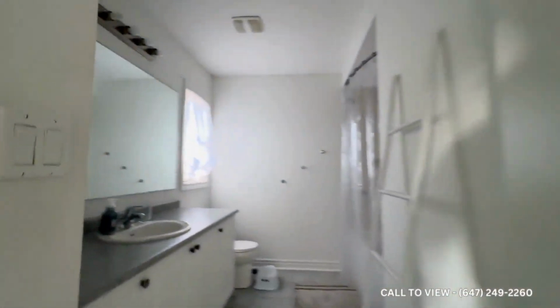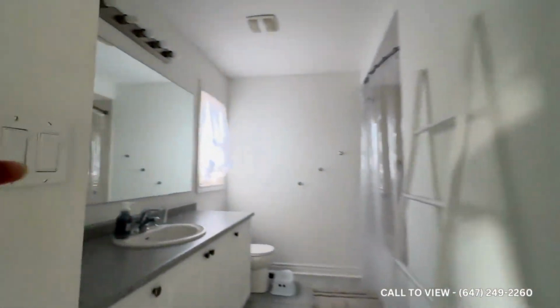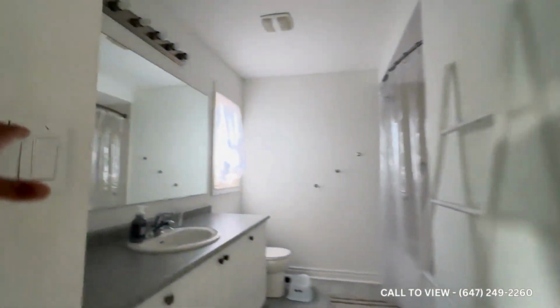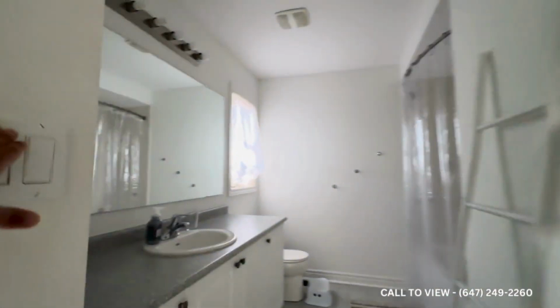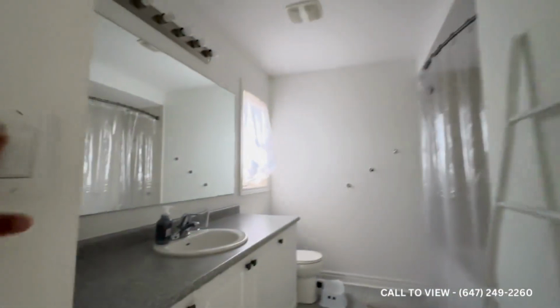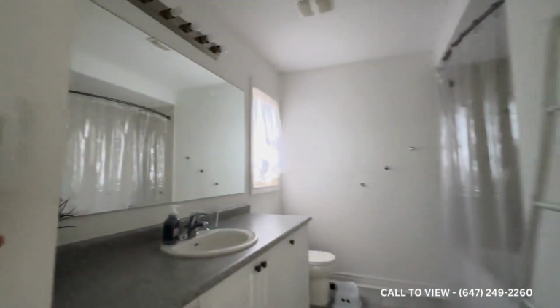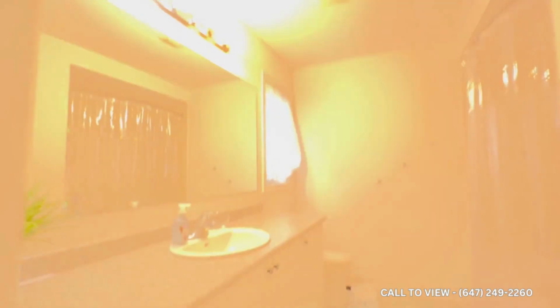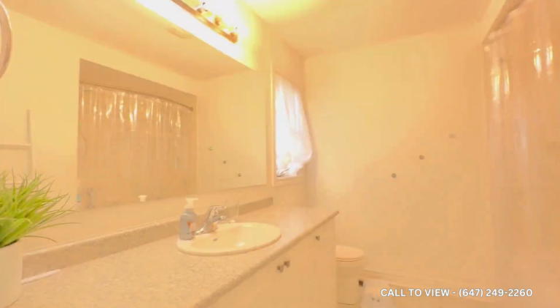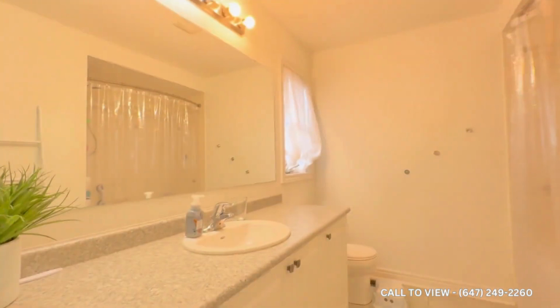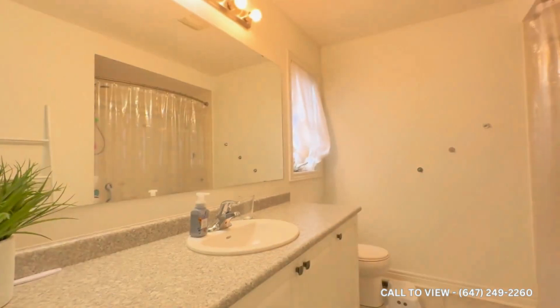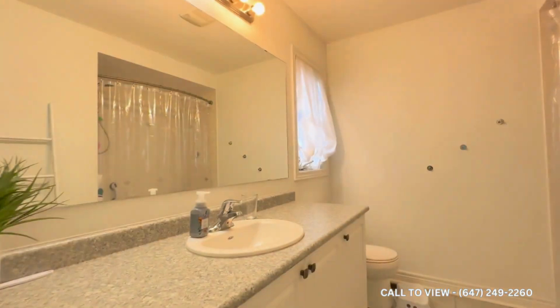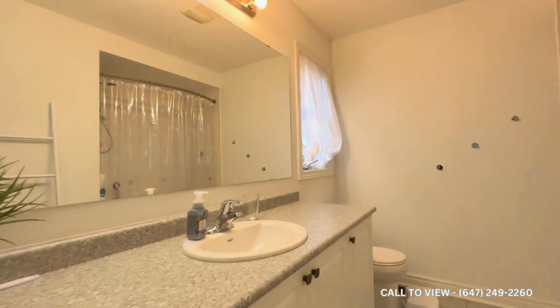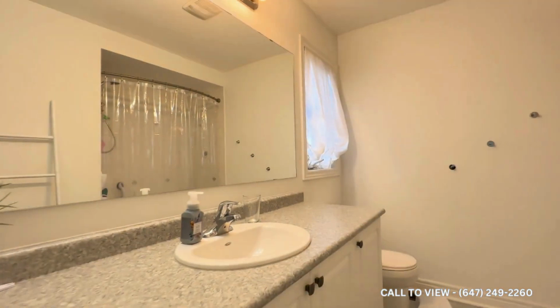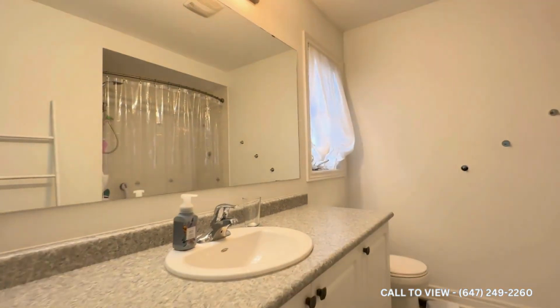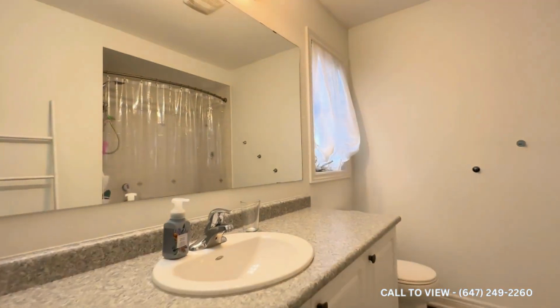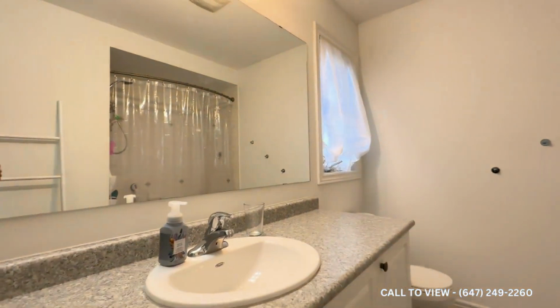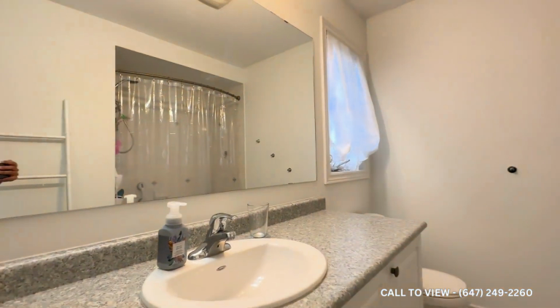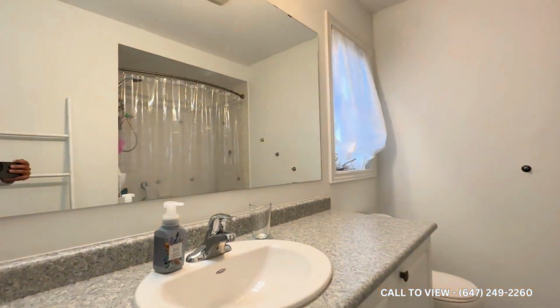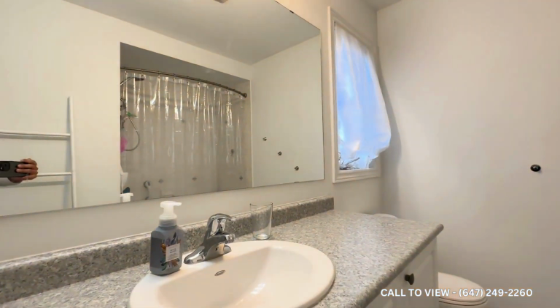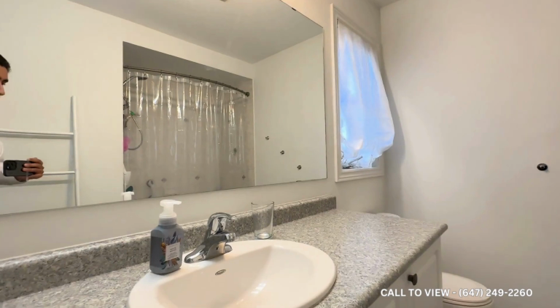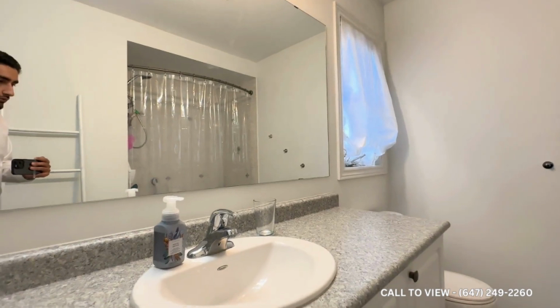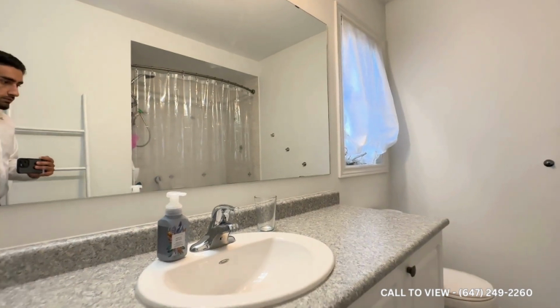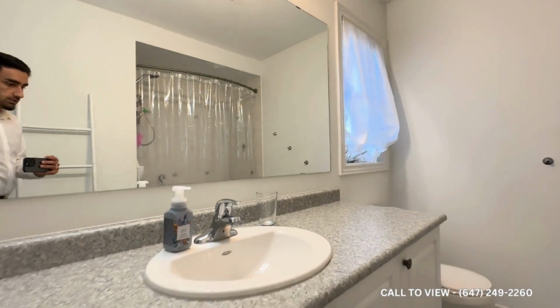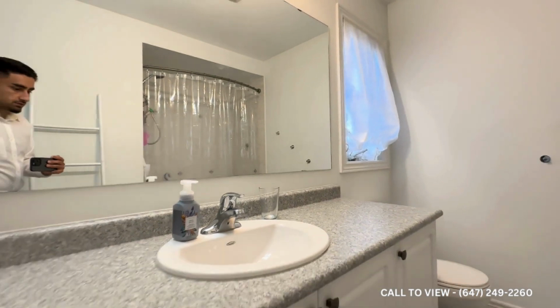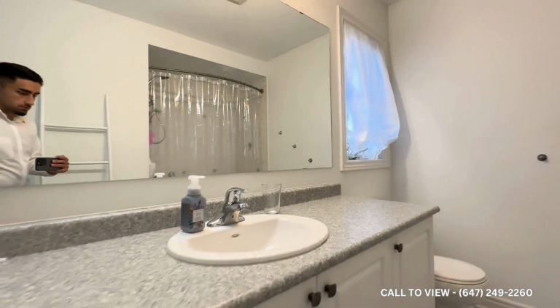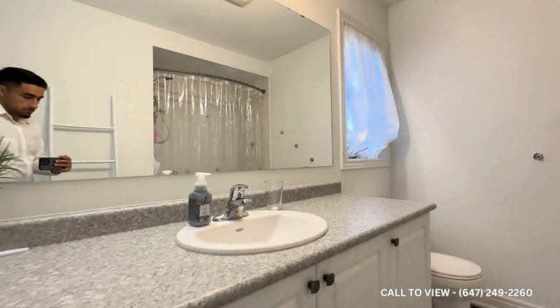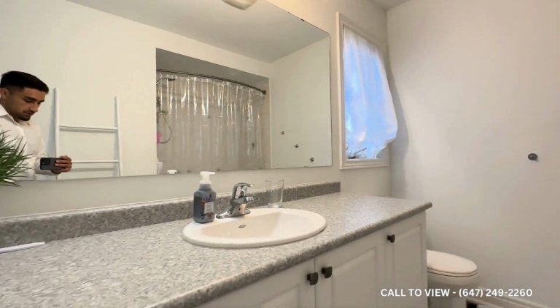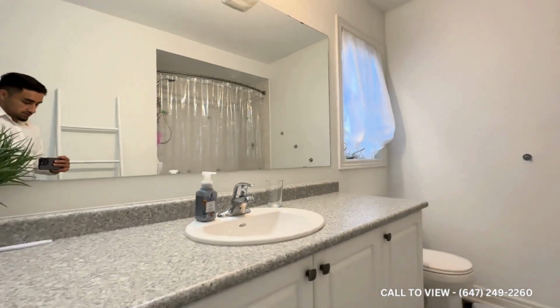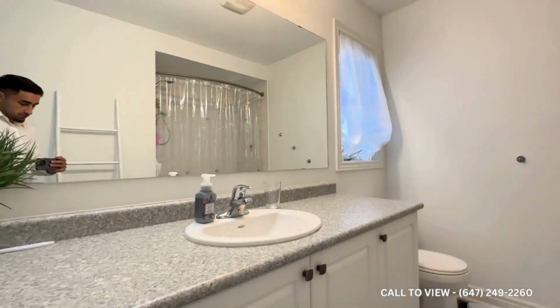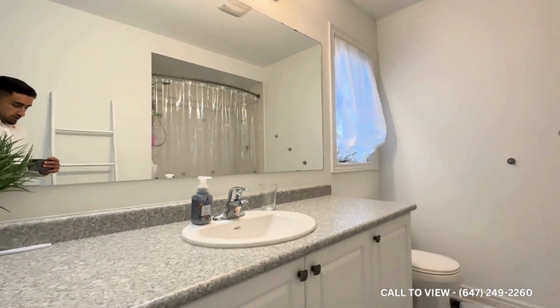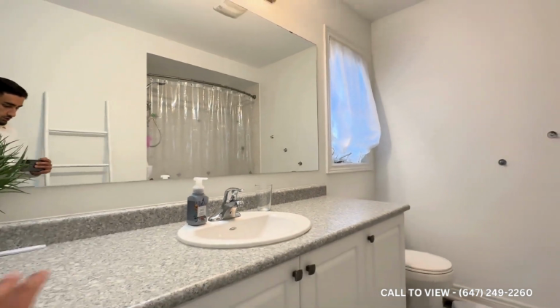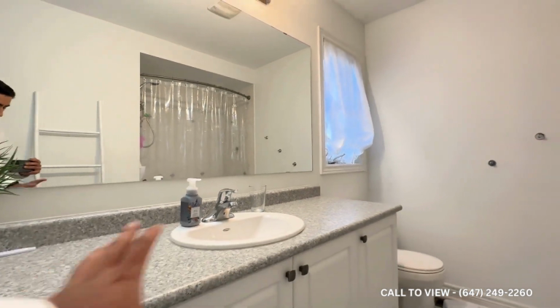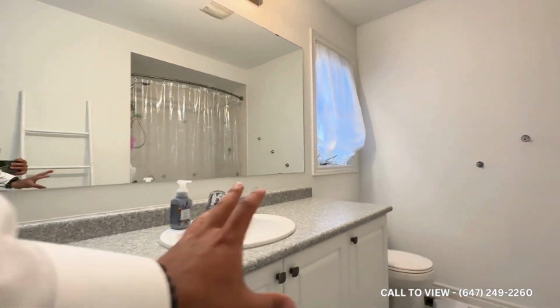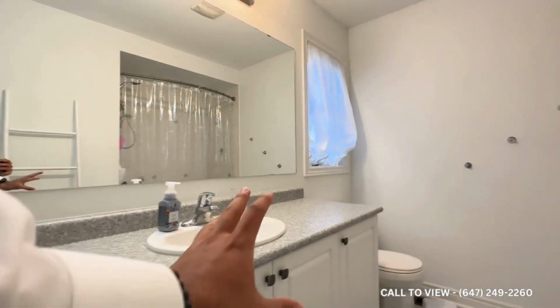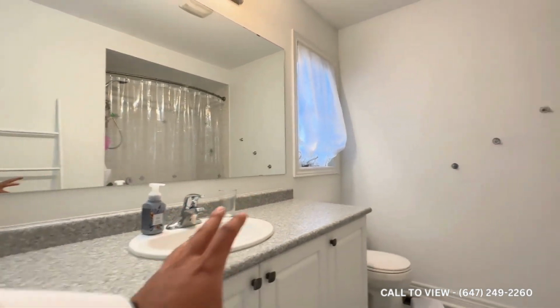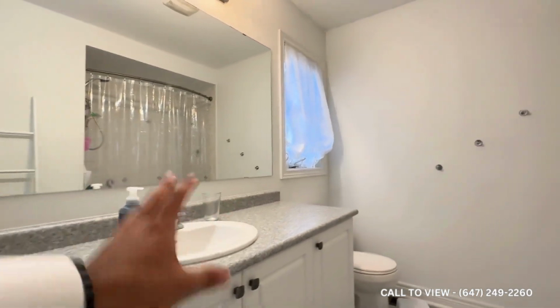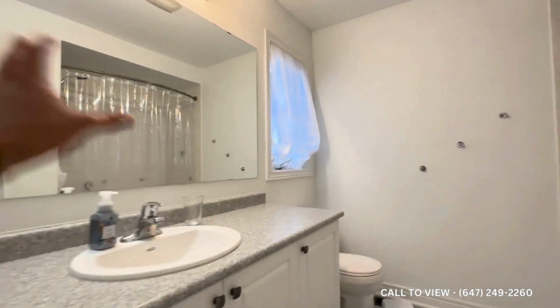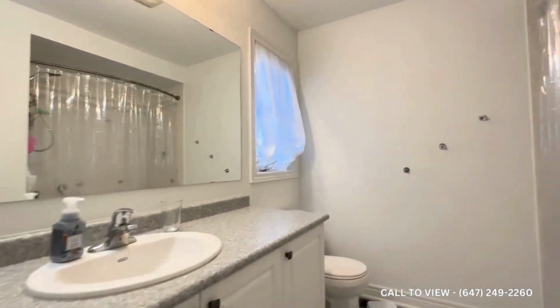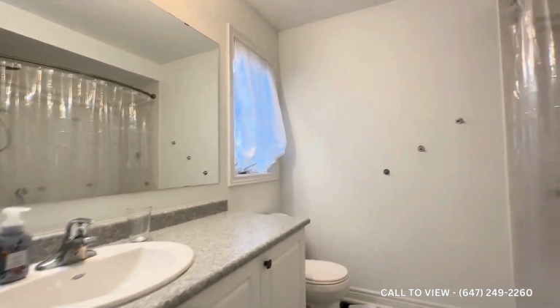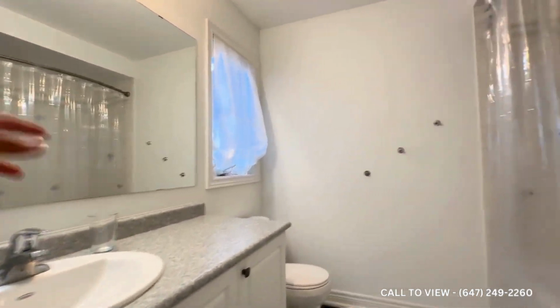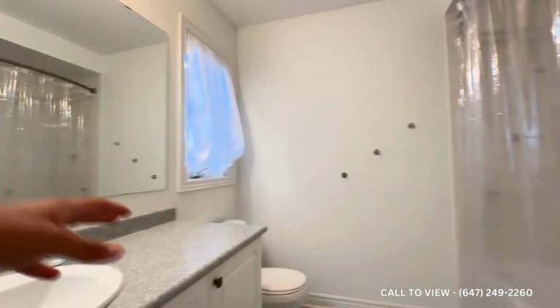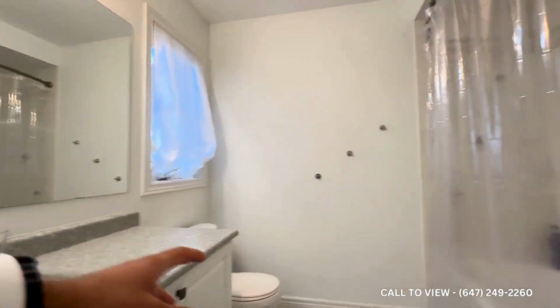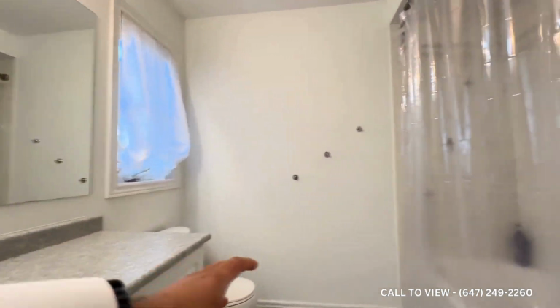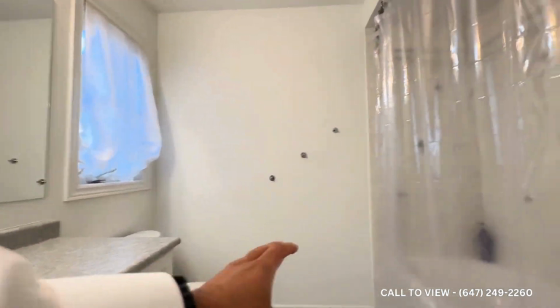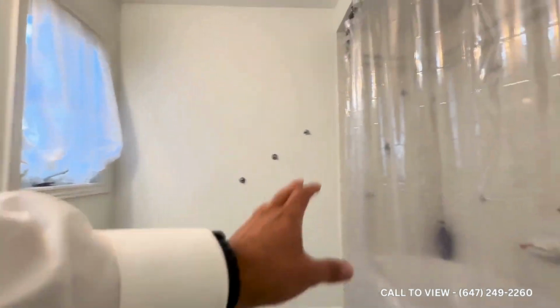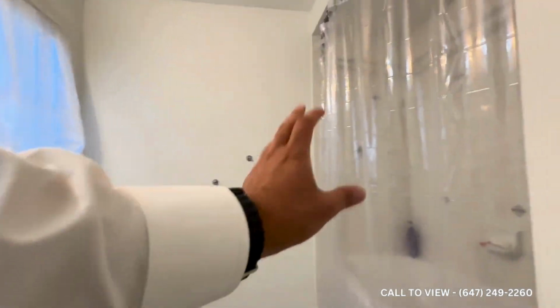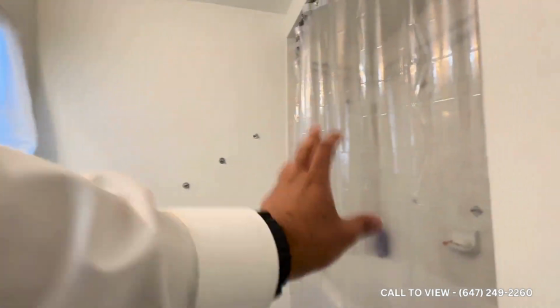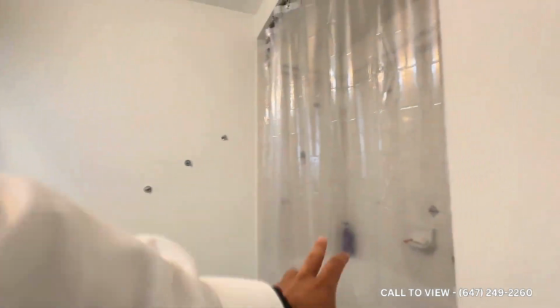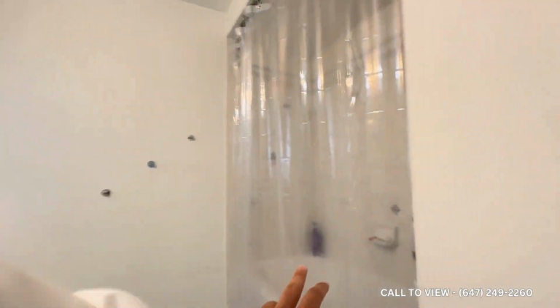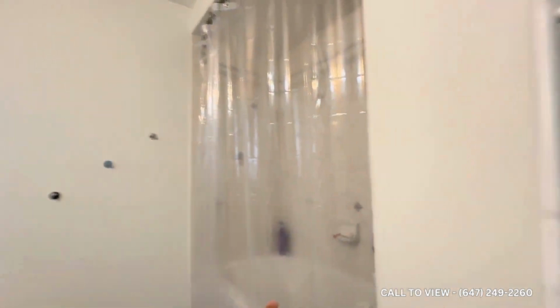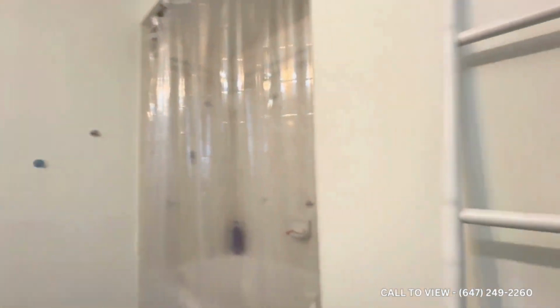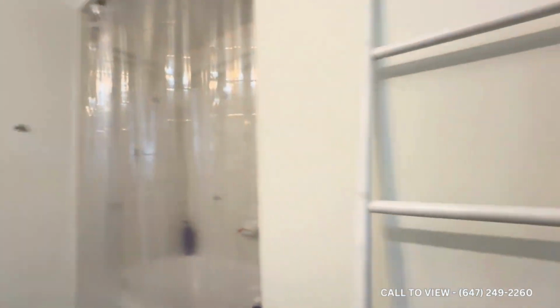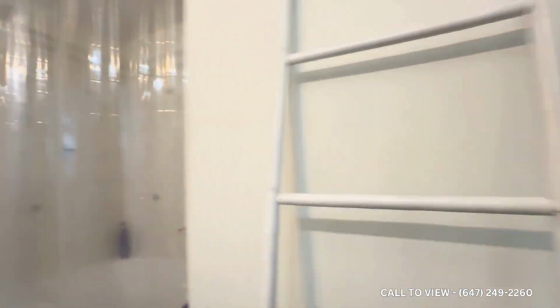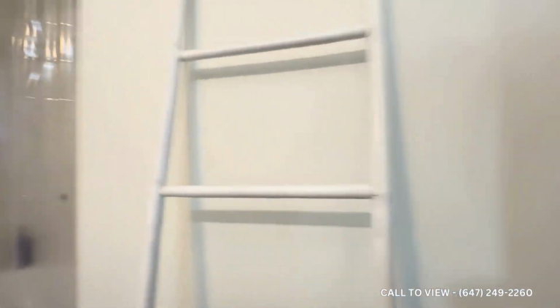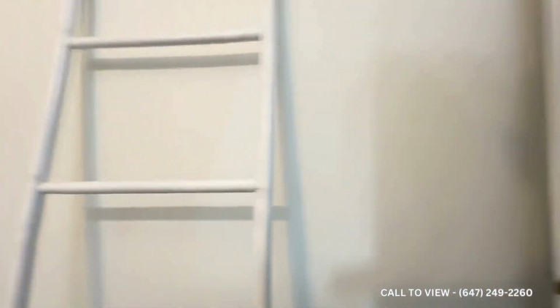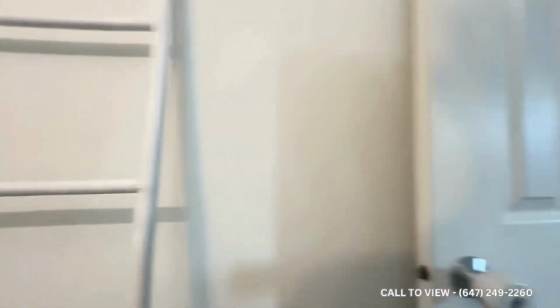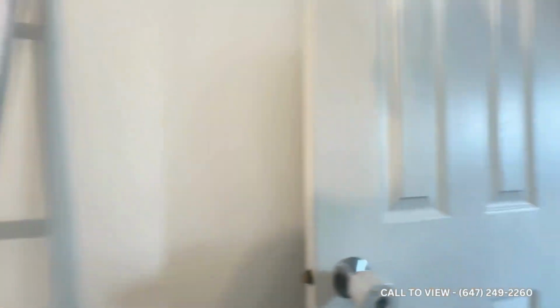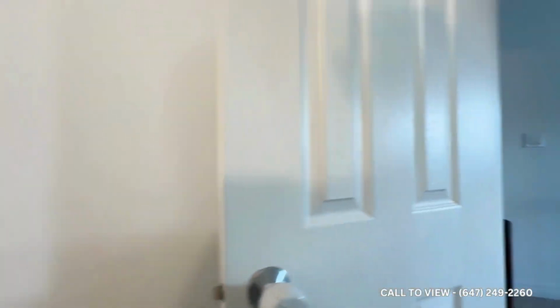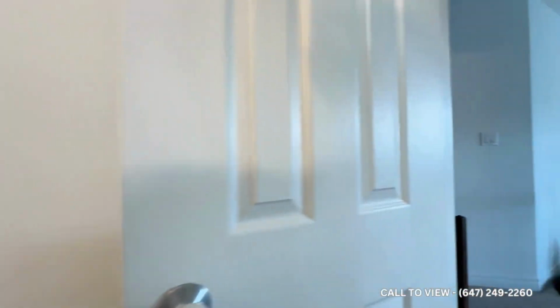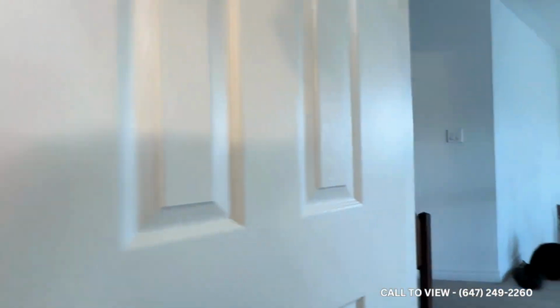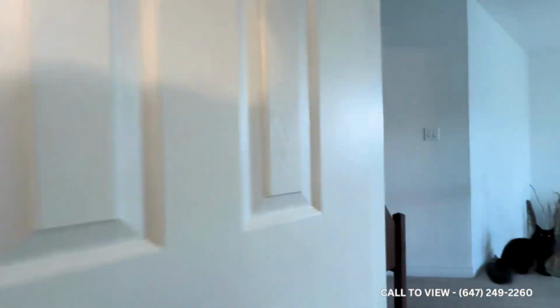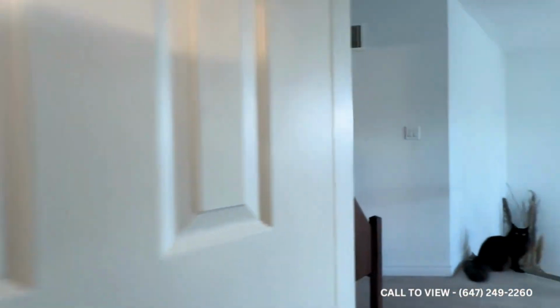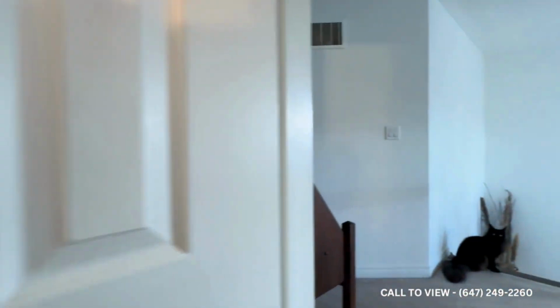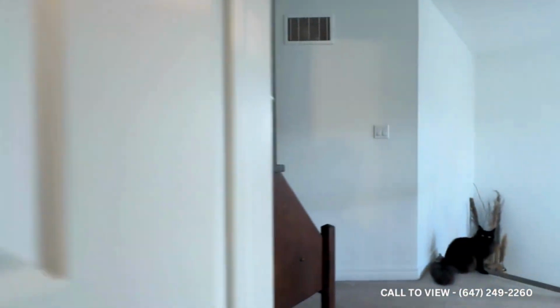You have the common area bathroom — it's three-piece, with a huge vanity and huge mirror. You also have a bathtub over here.